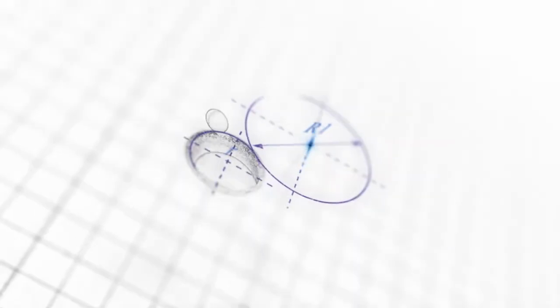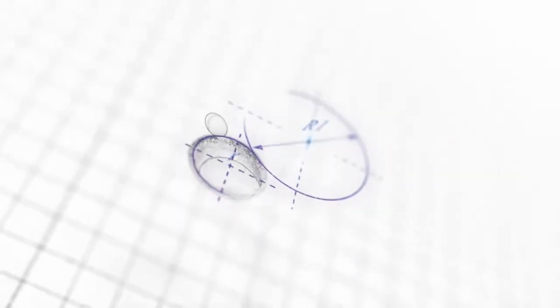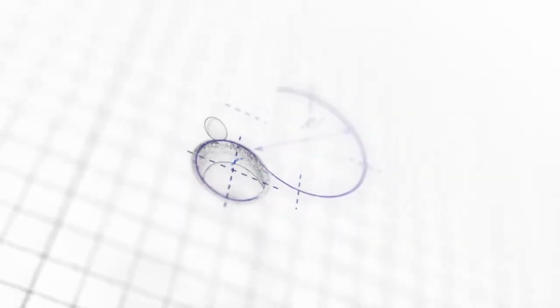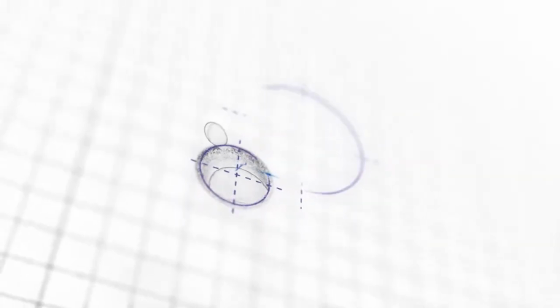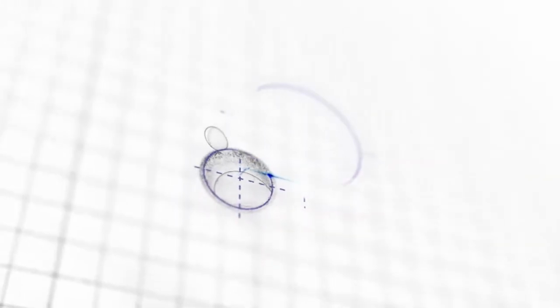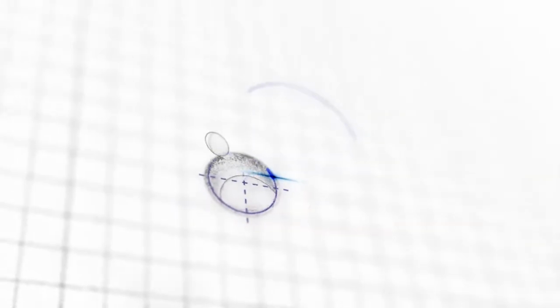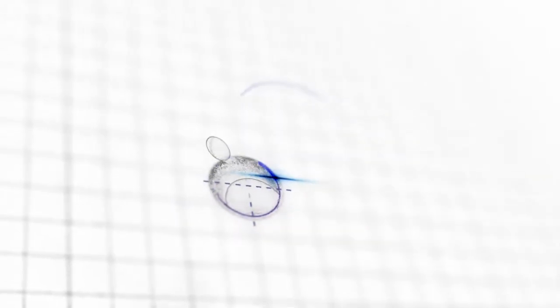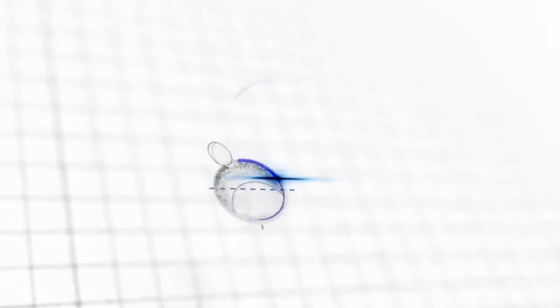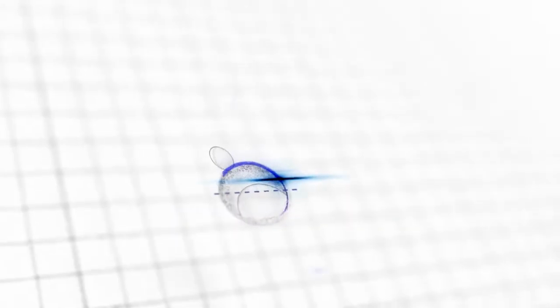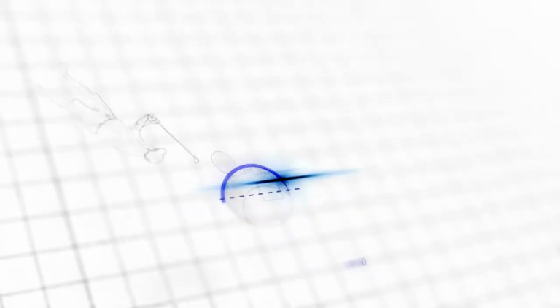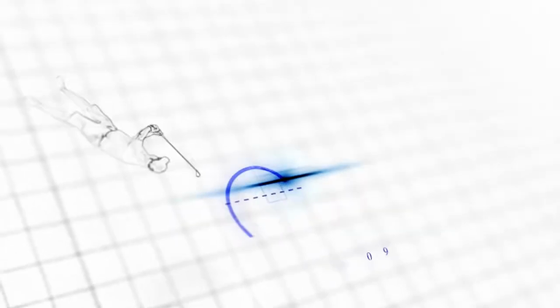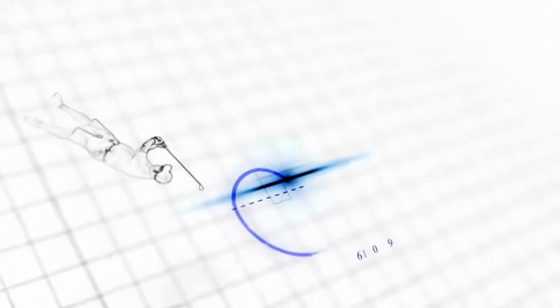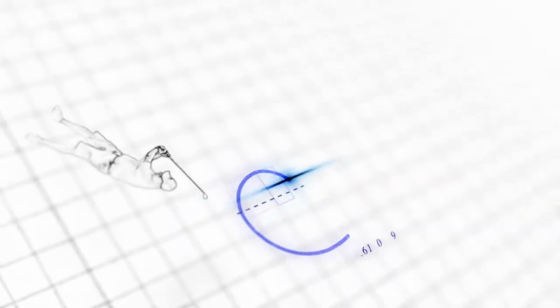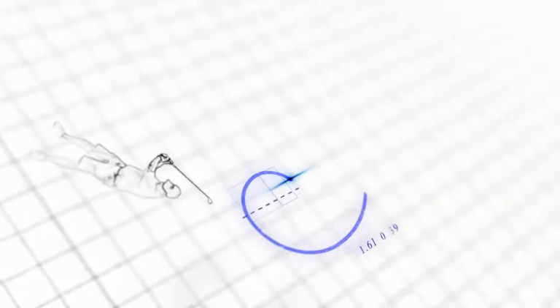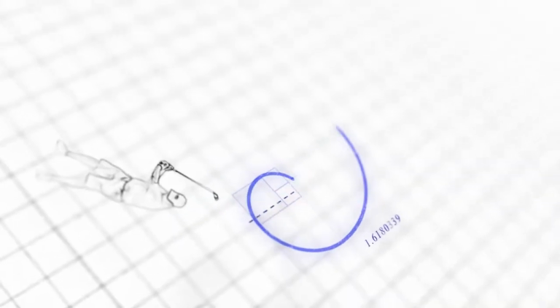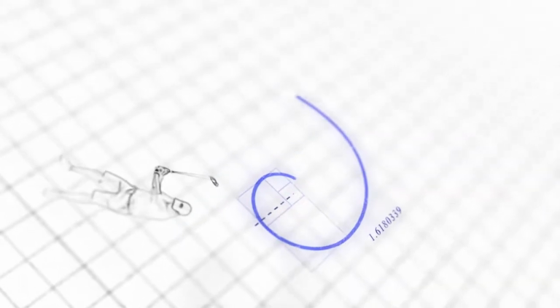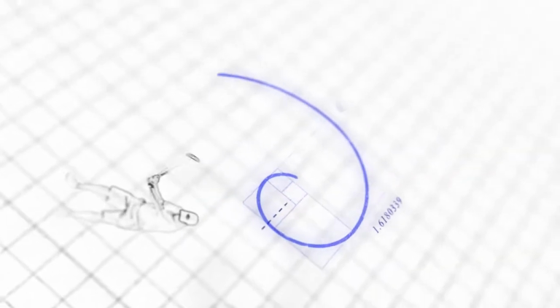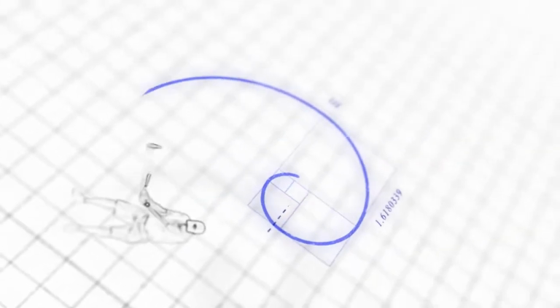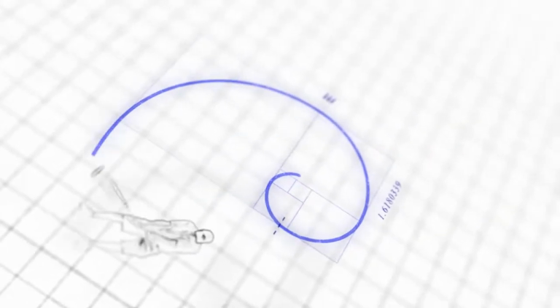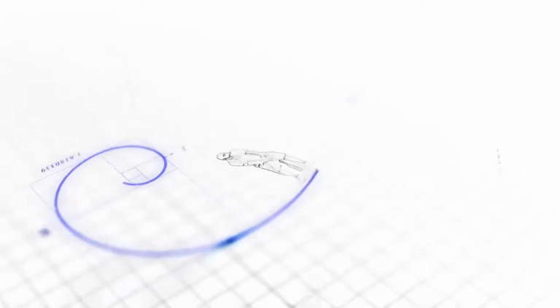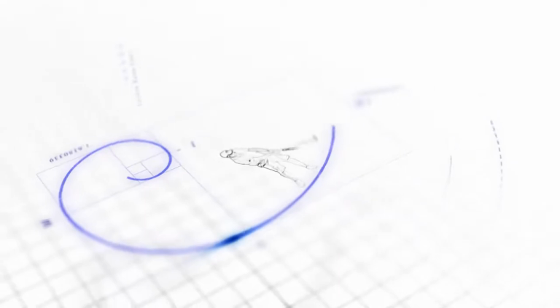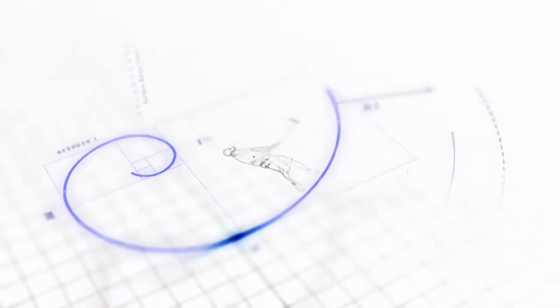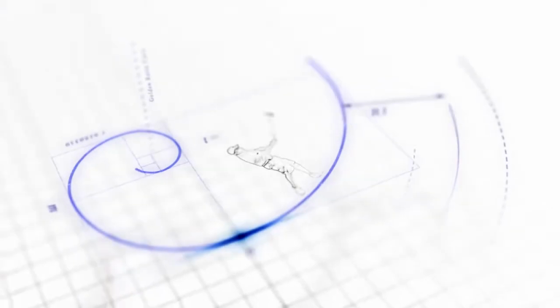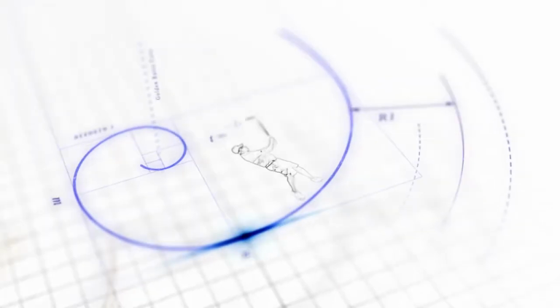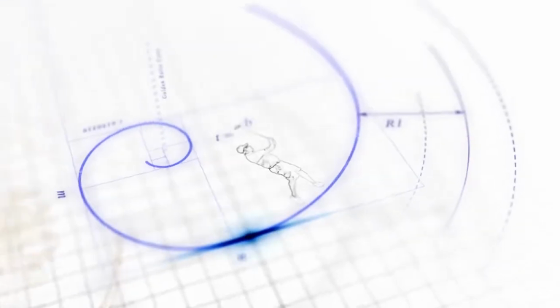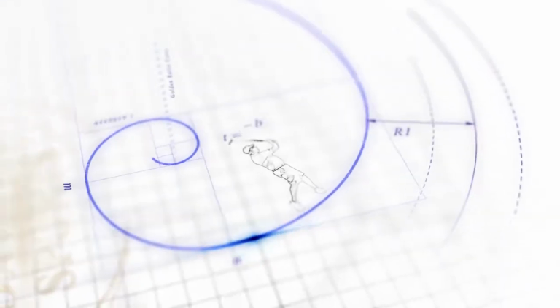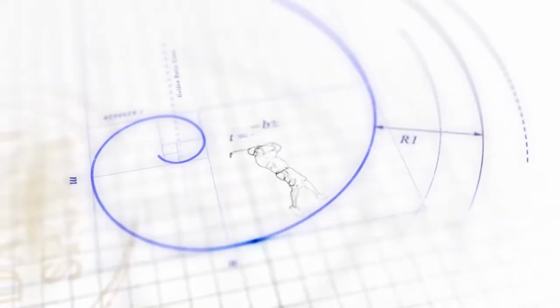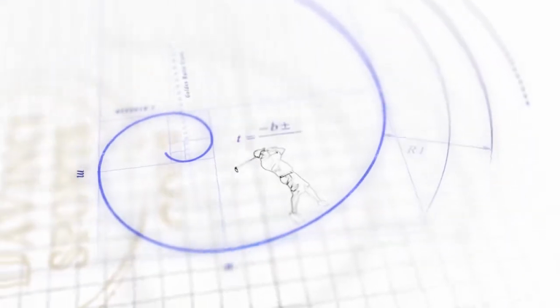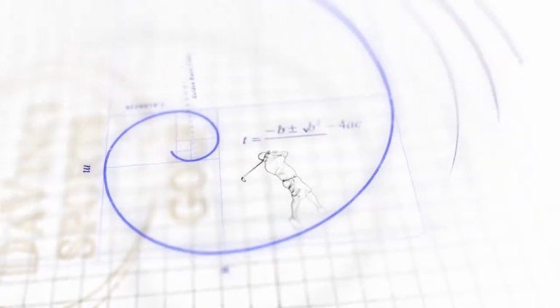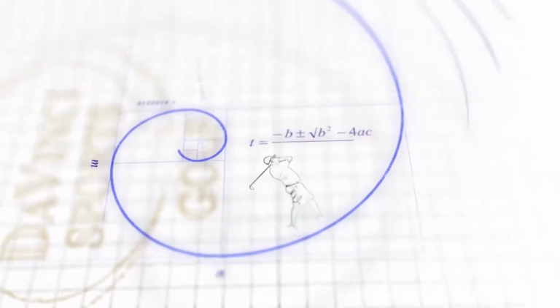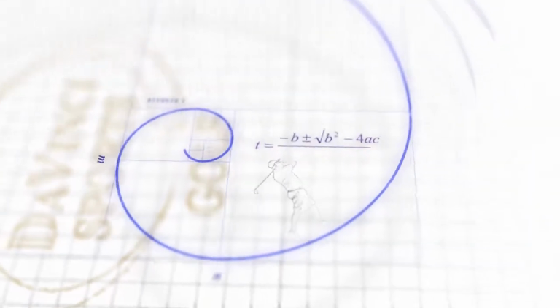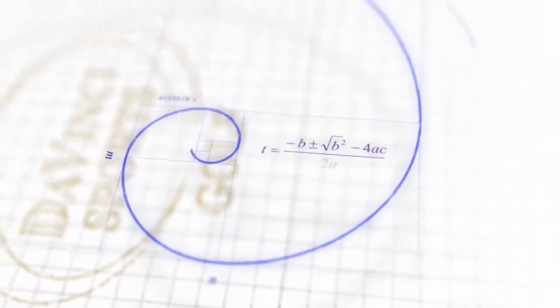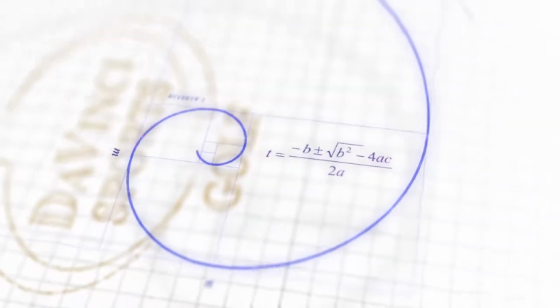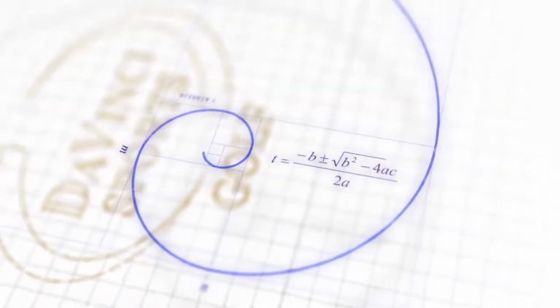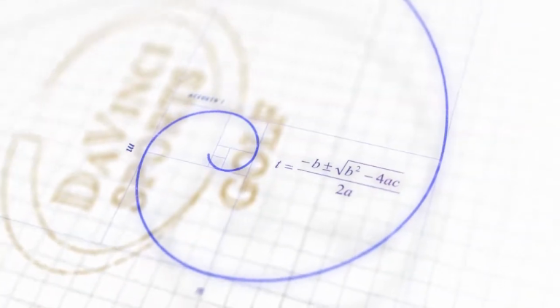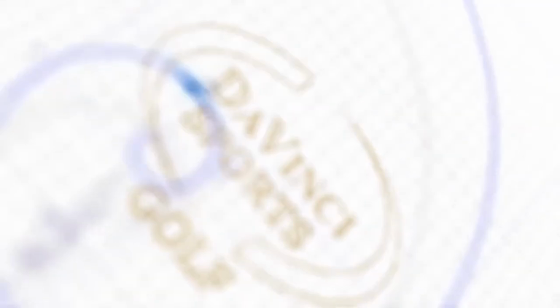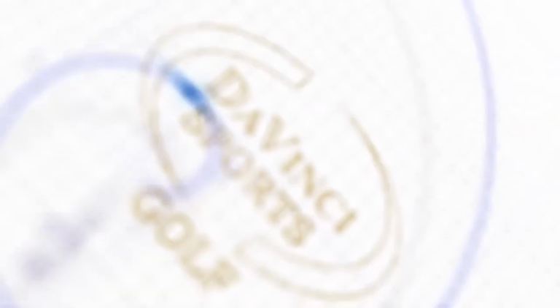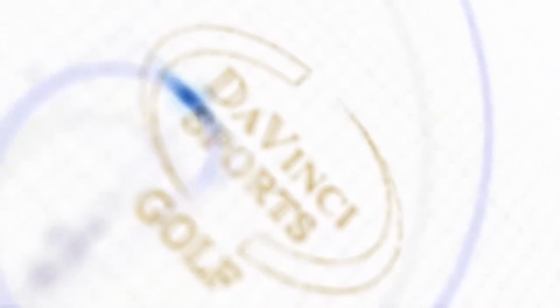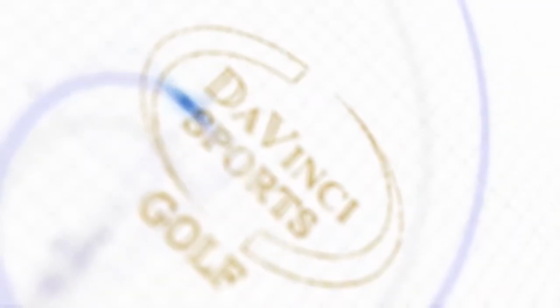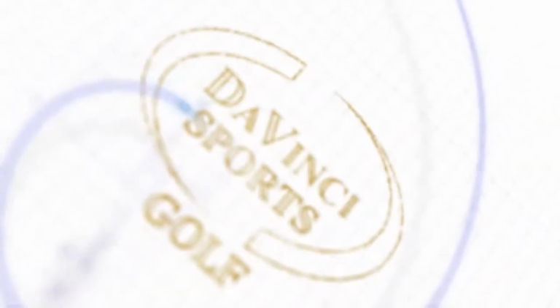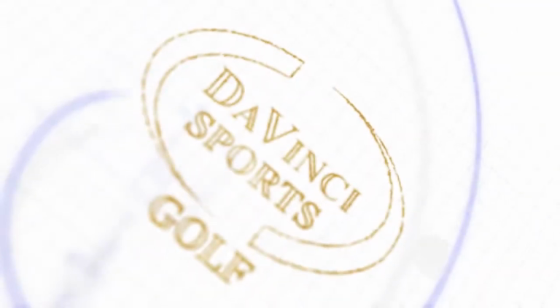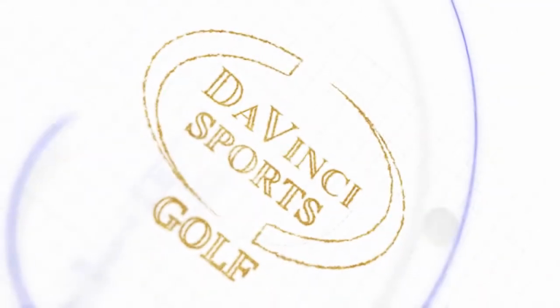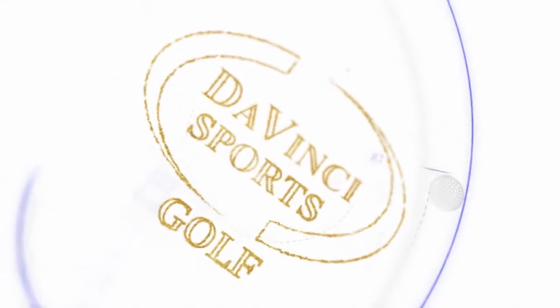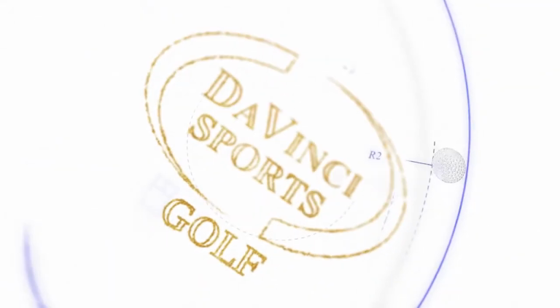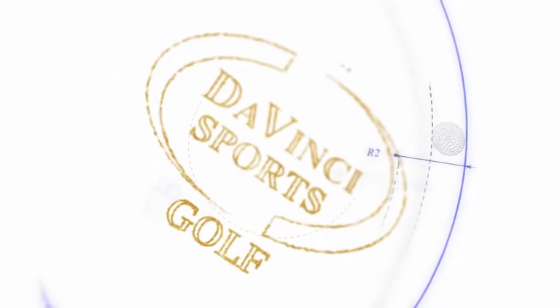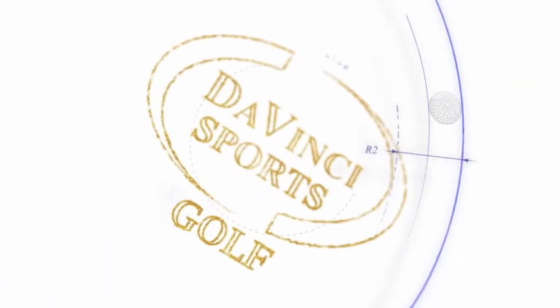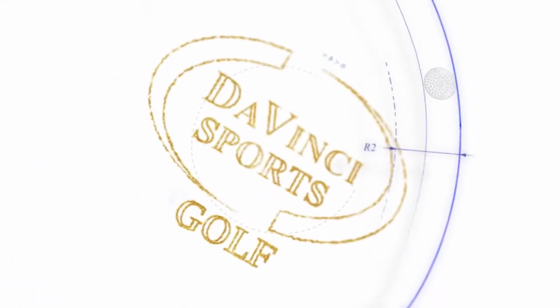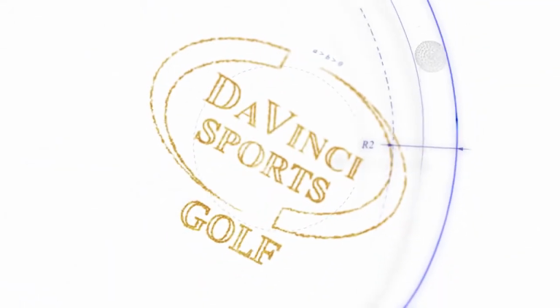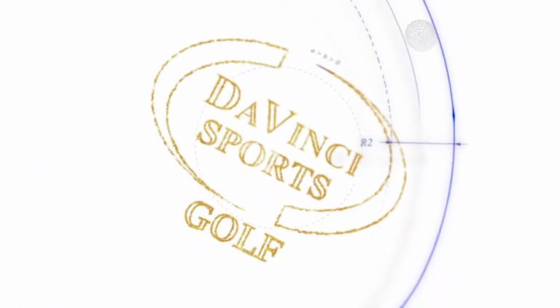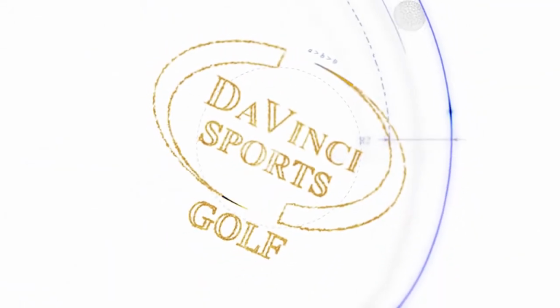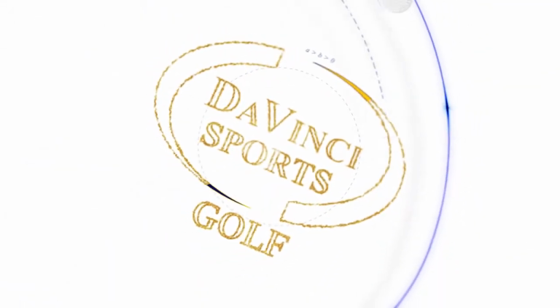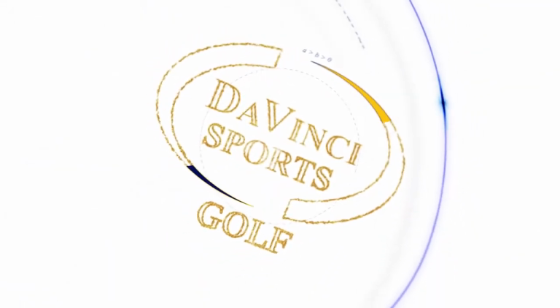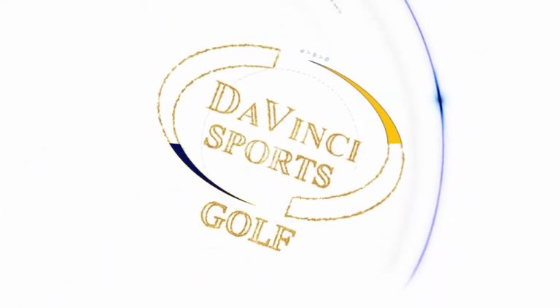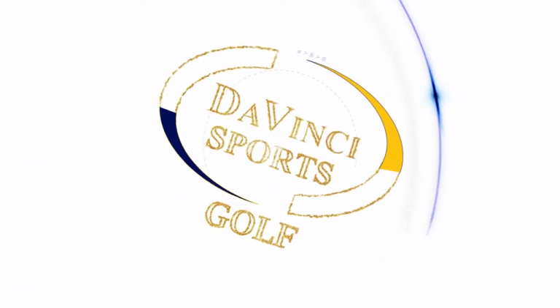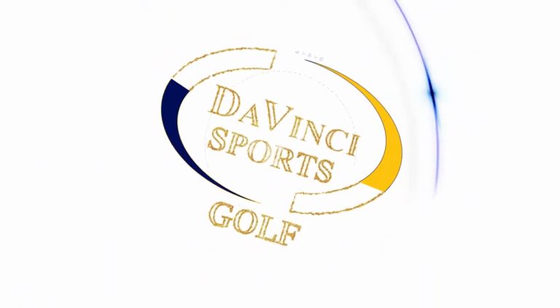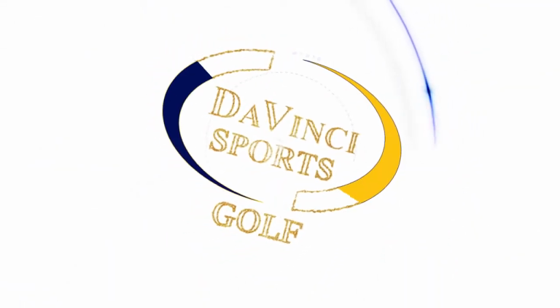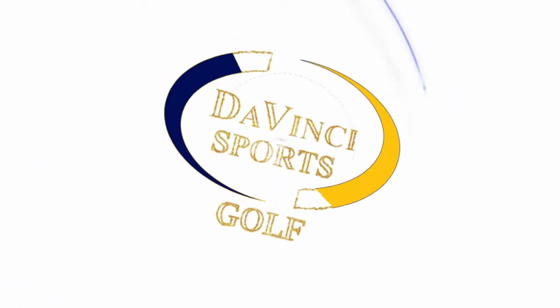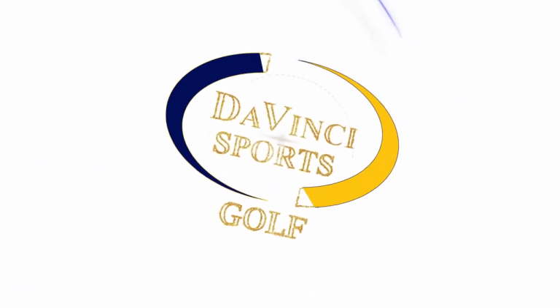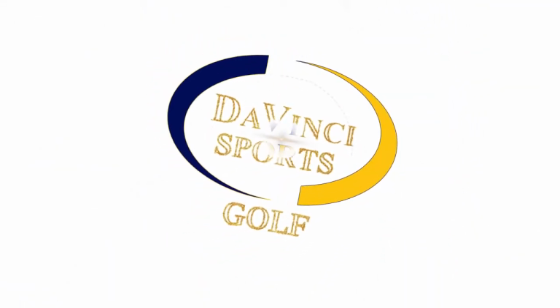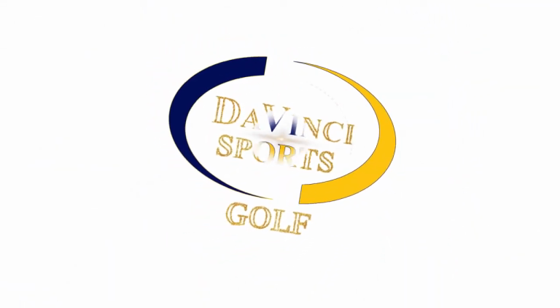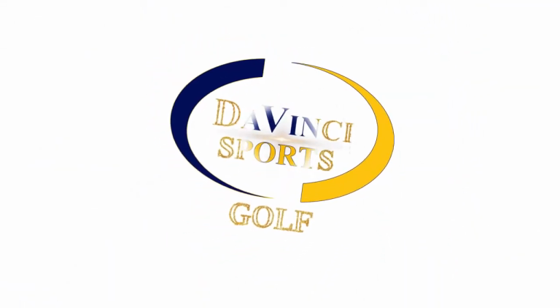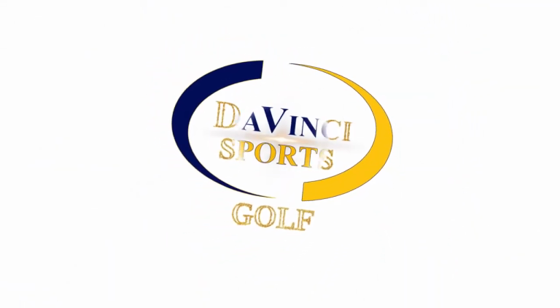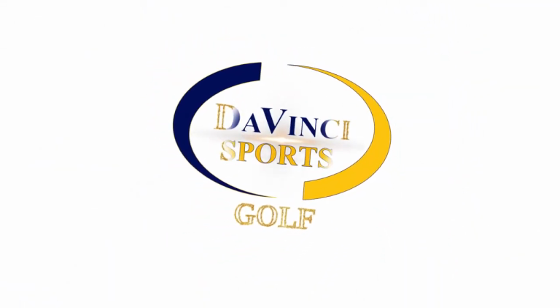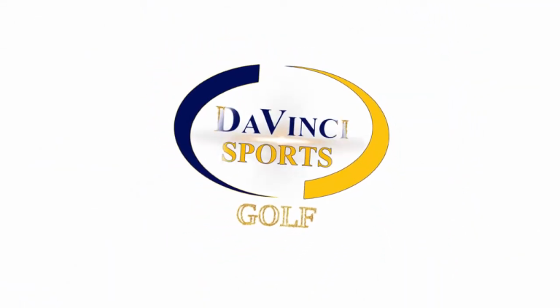For more information and tips please visit davincisports.net and experience the field.